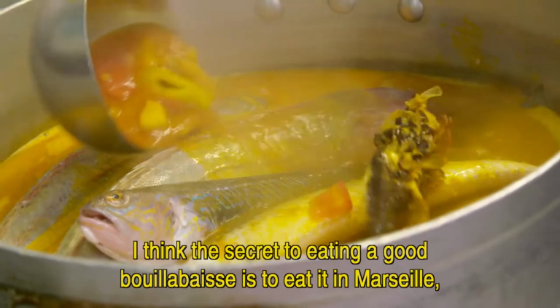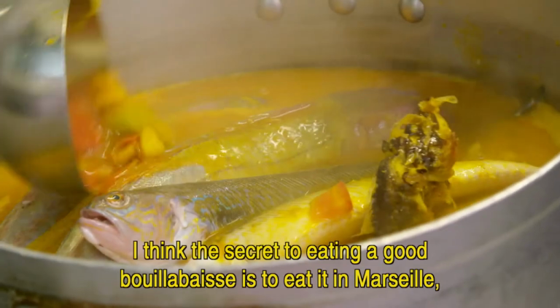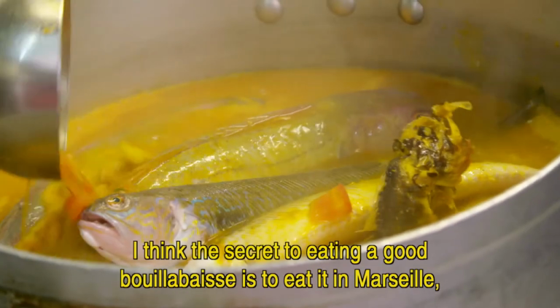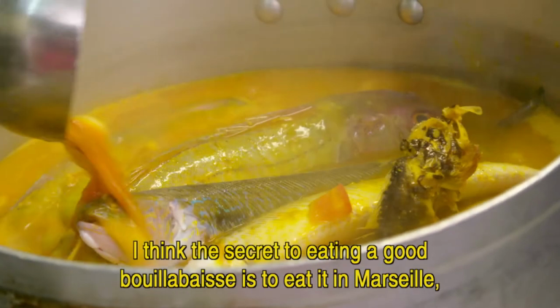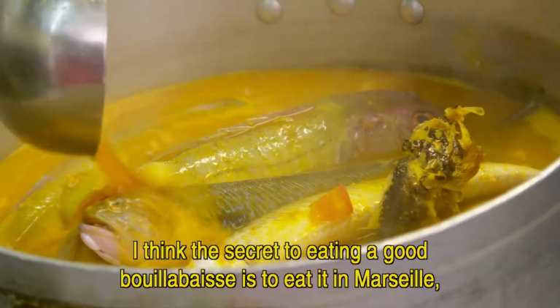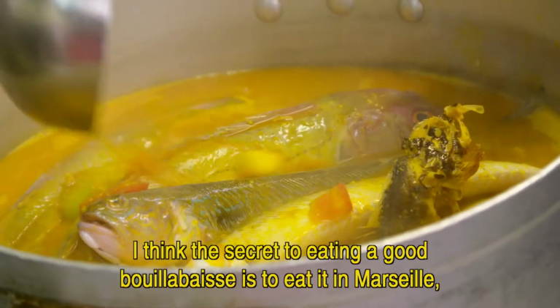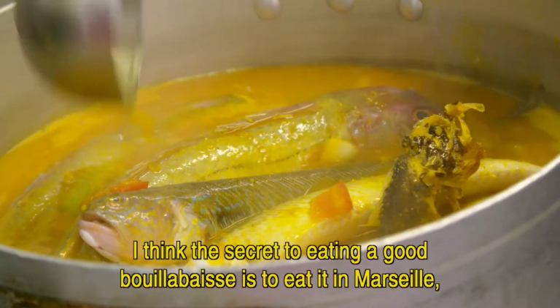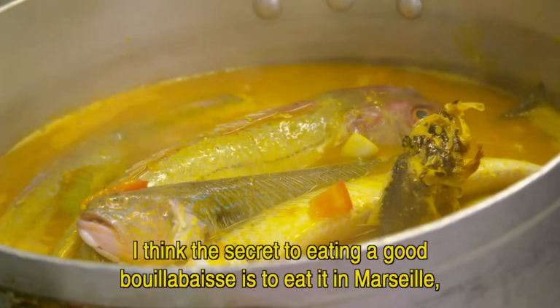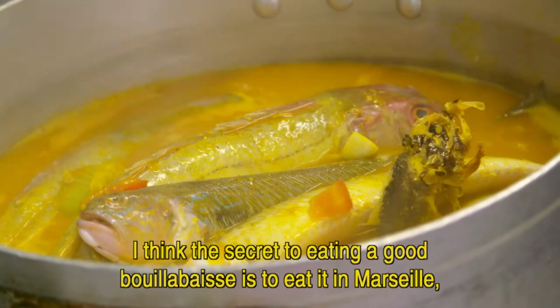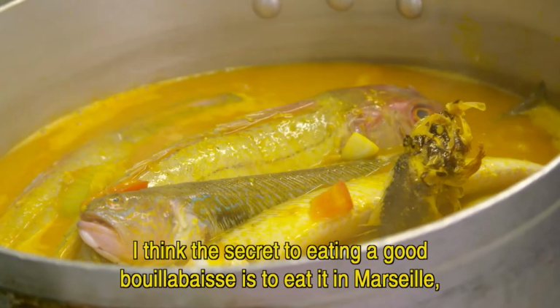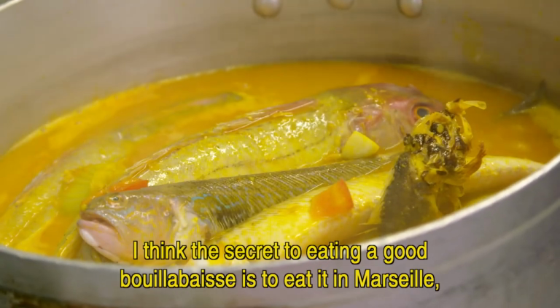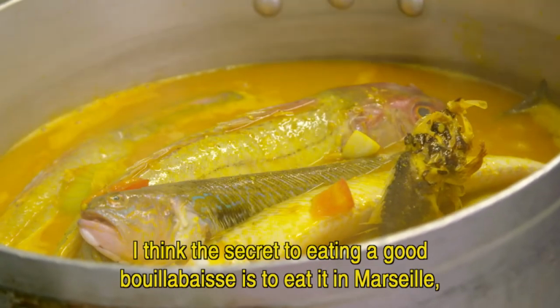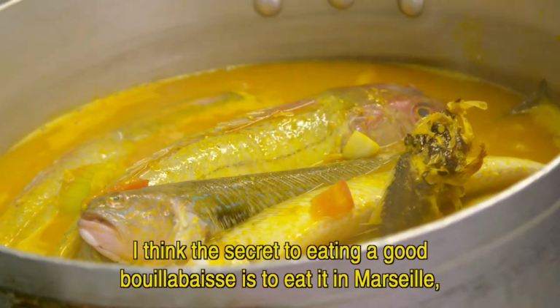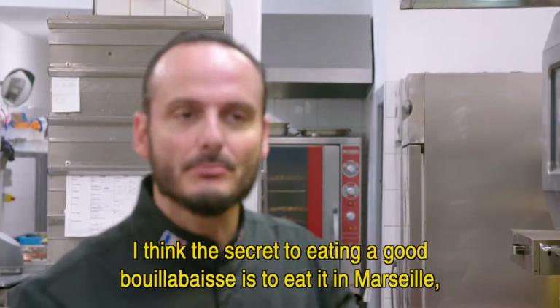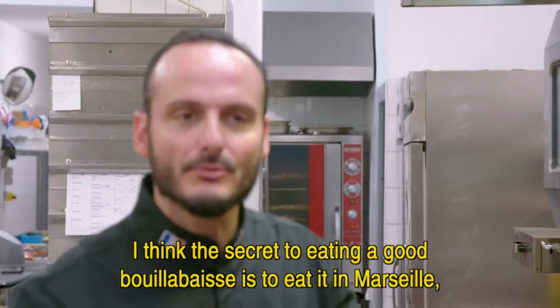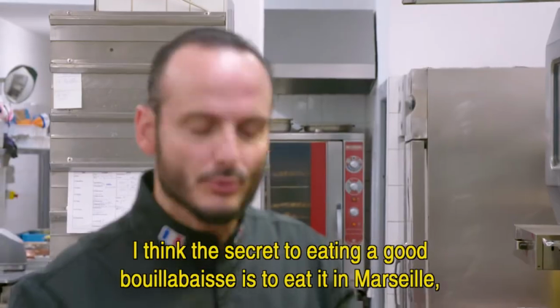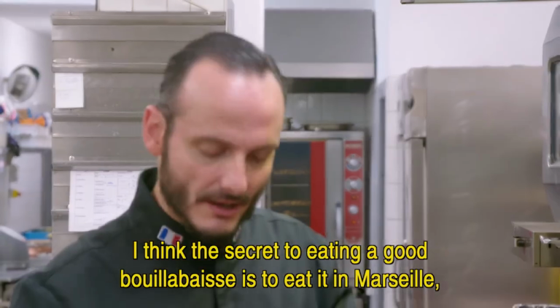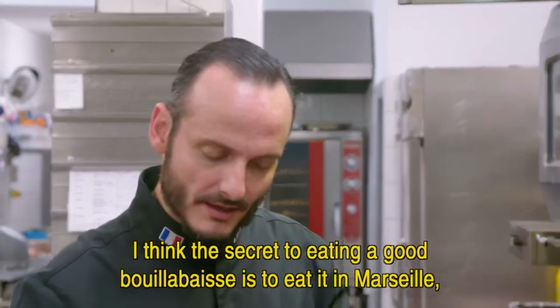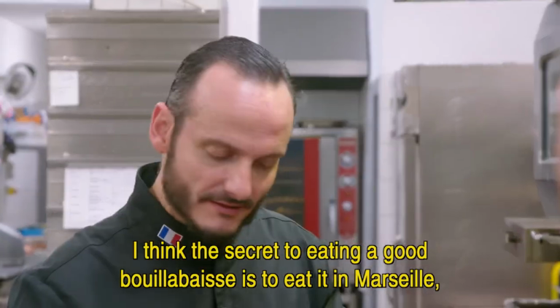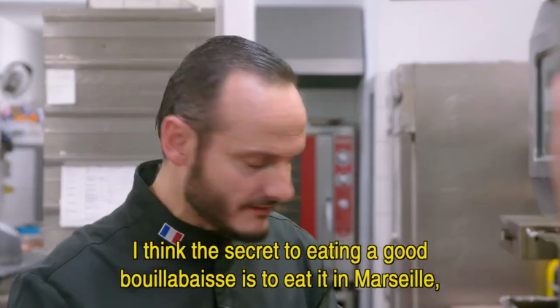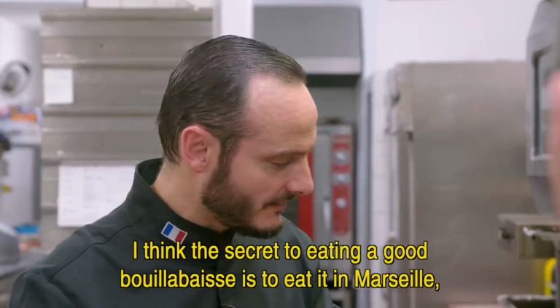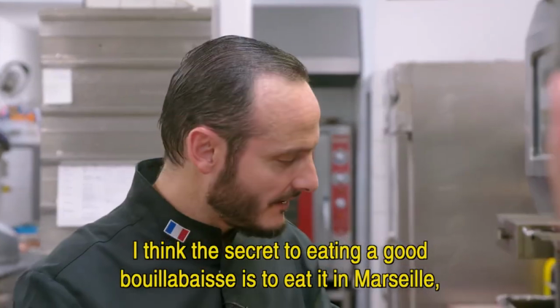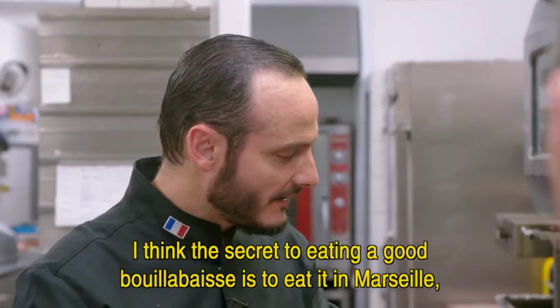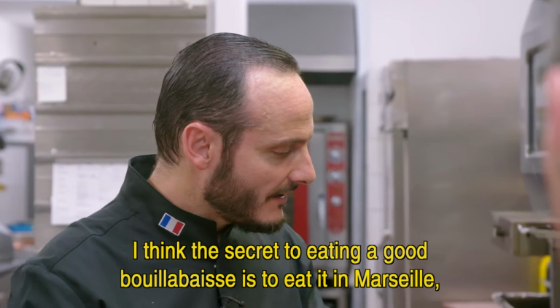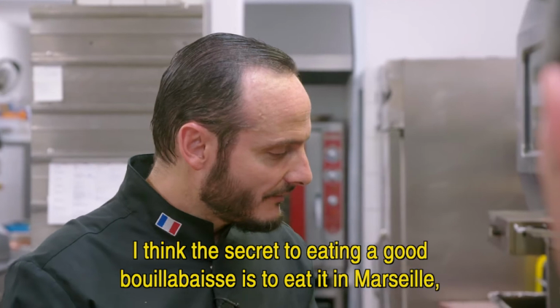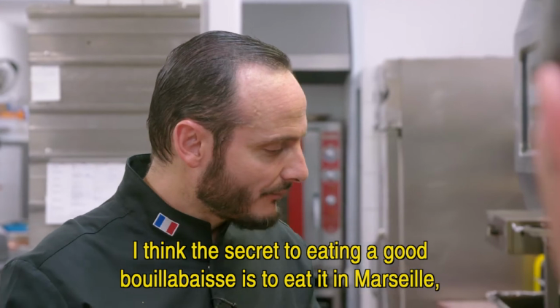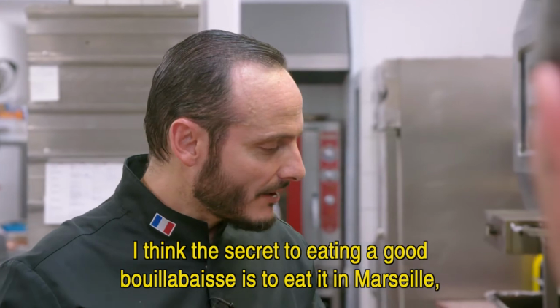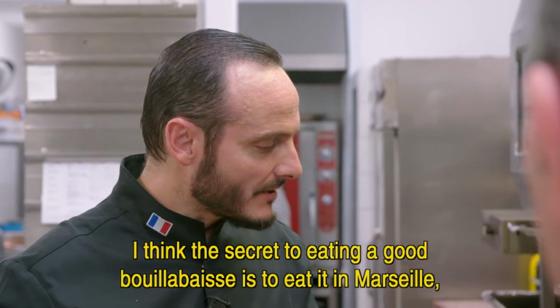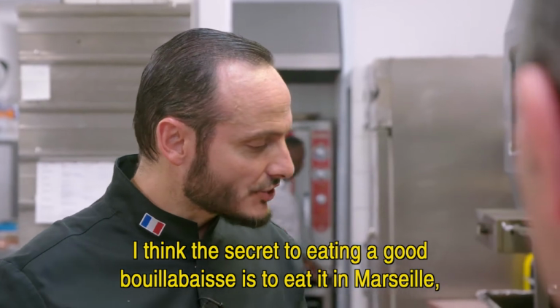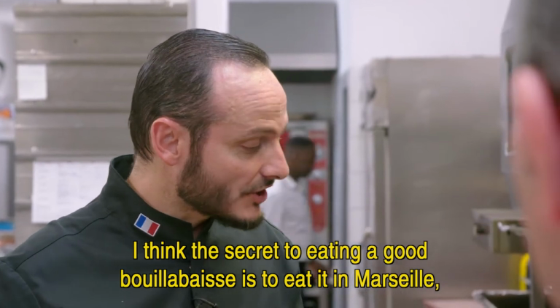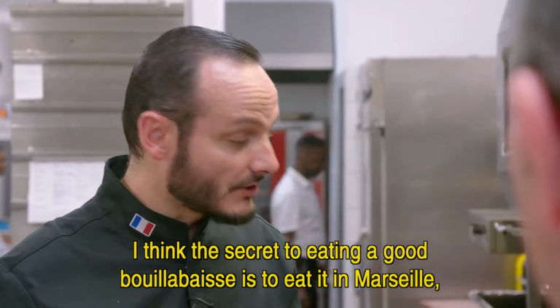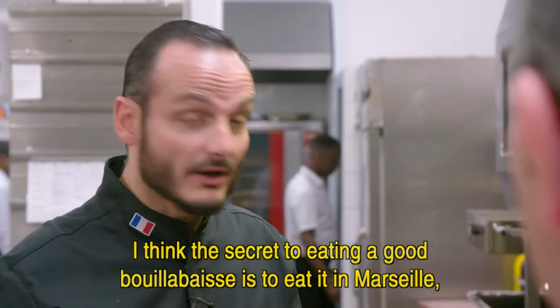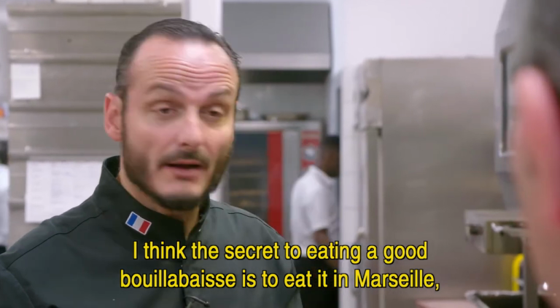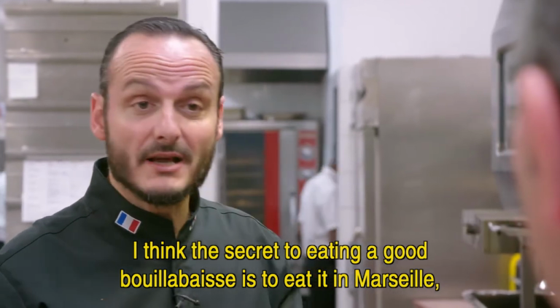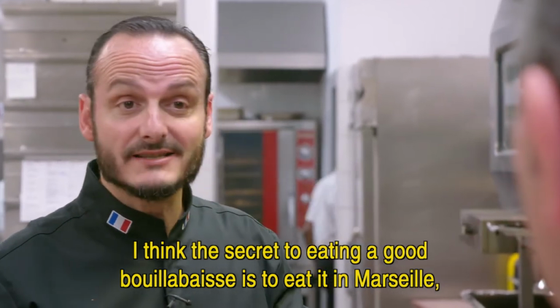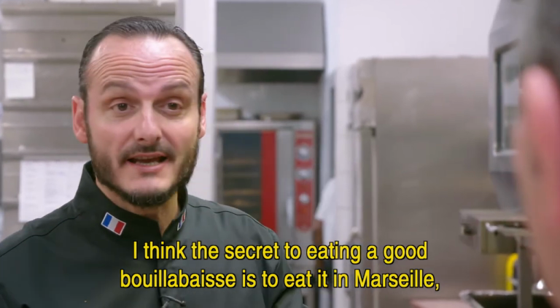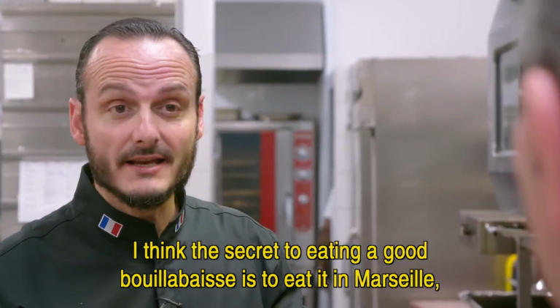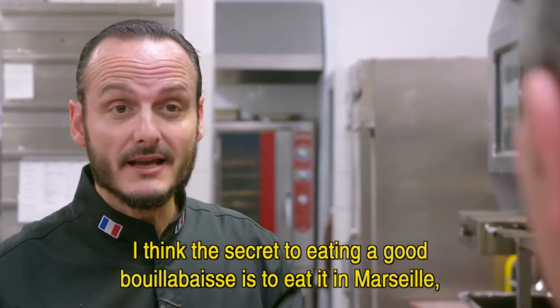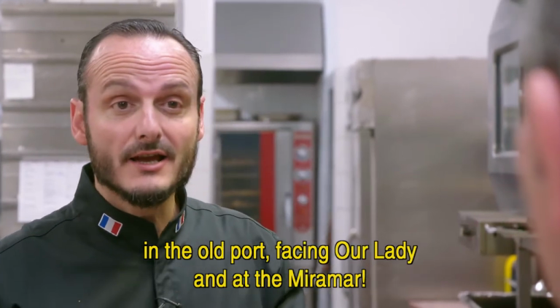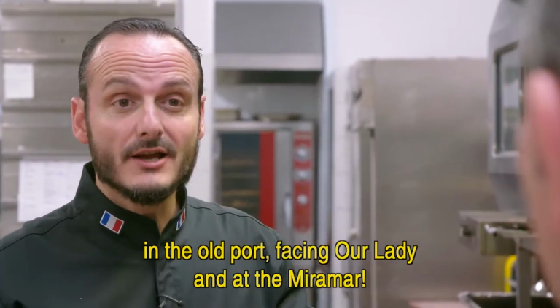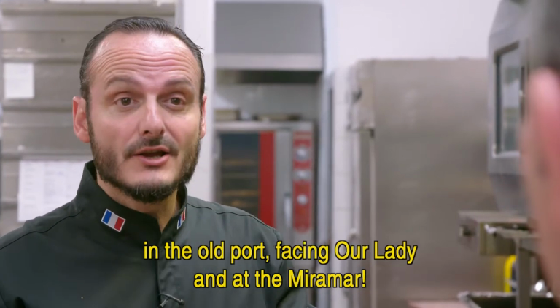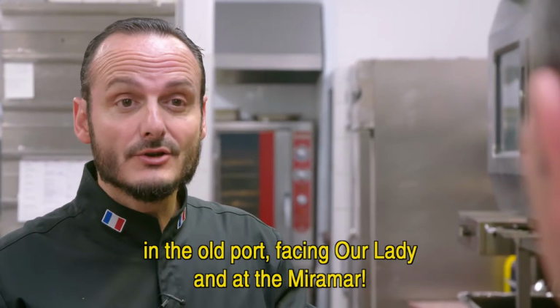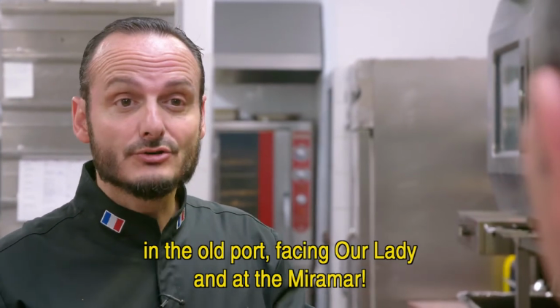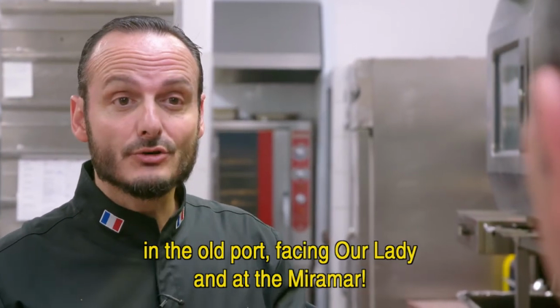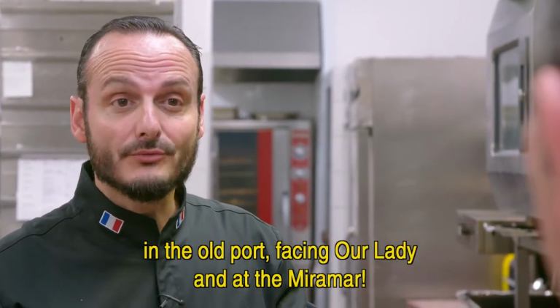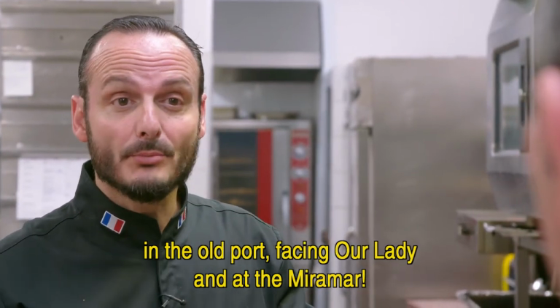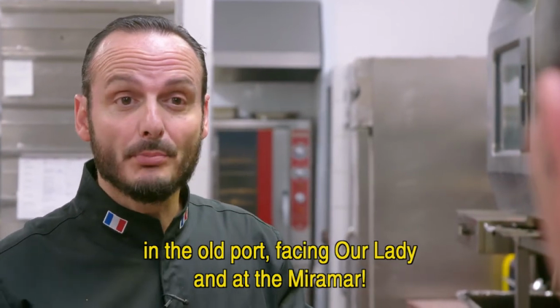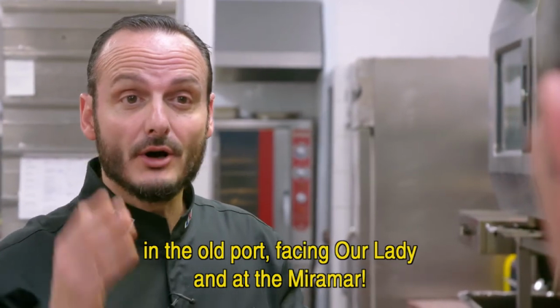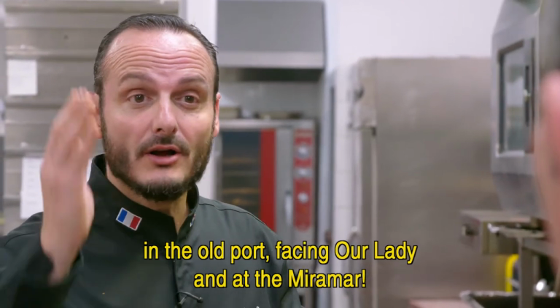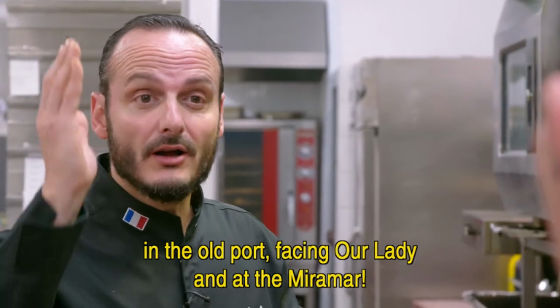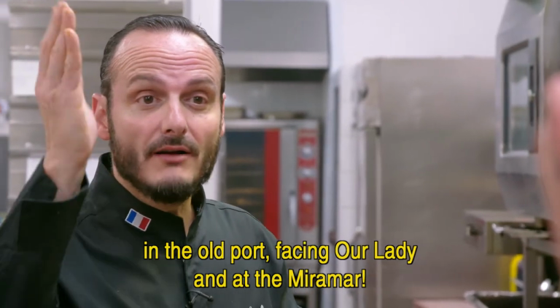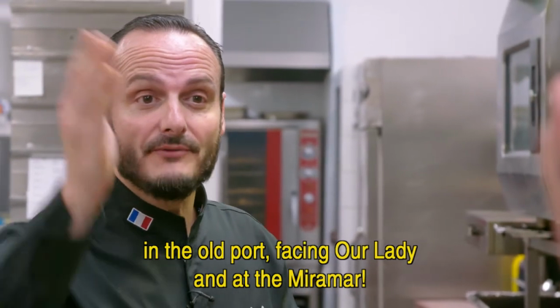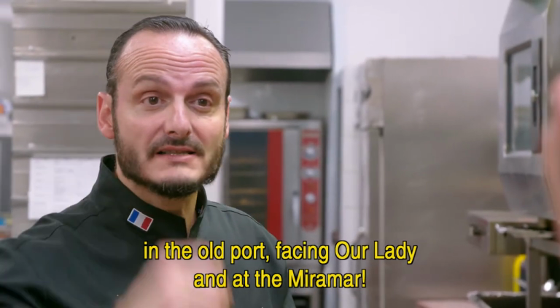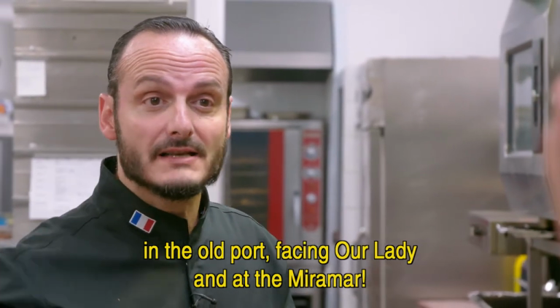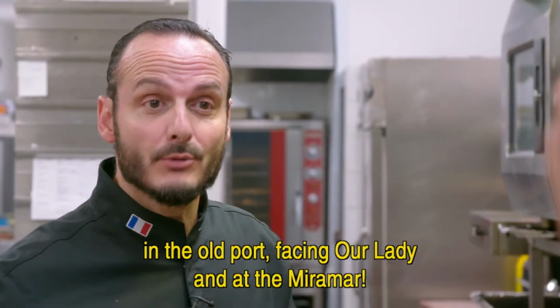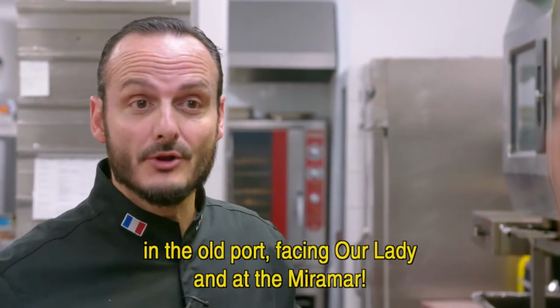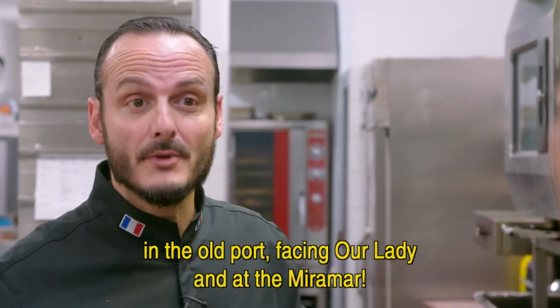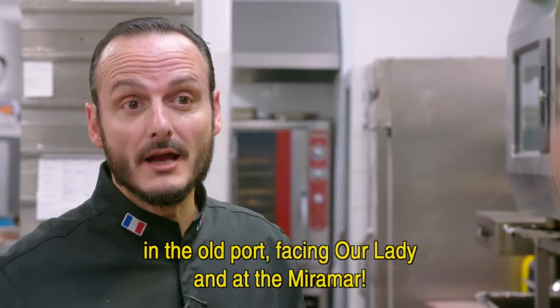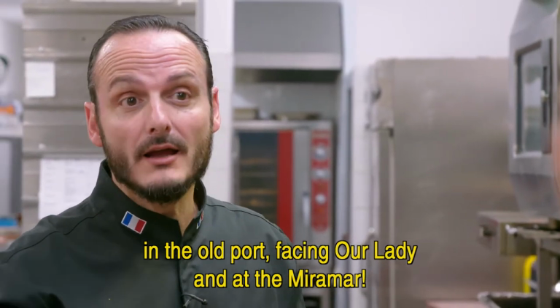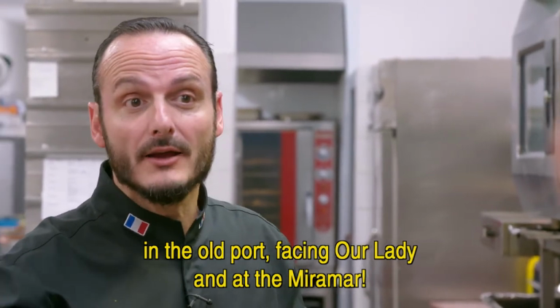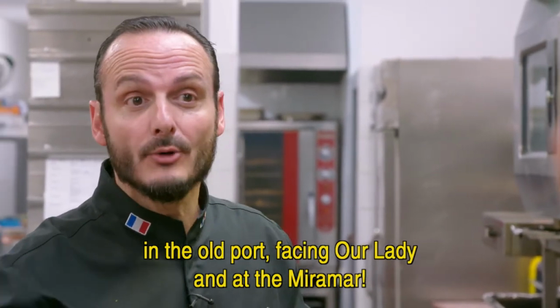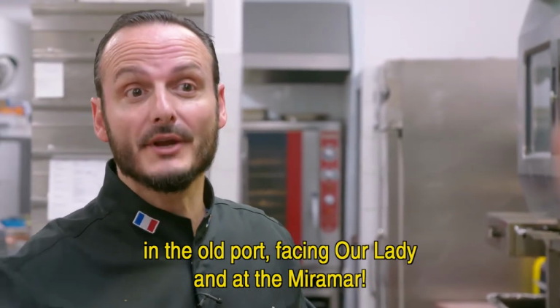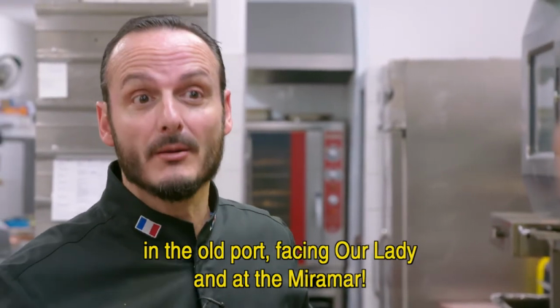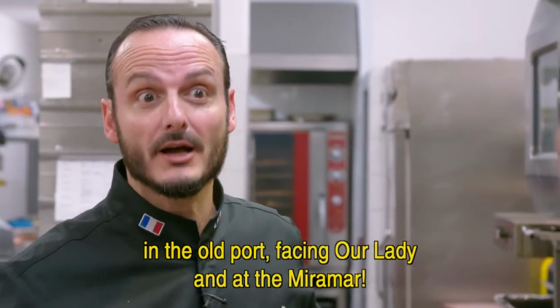But the secret, I think, is to eat a good bouillabaisse, you have to eat it in Marseille, on the Old Port, in front of the good sea, and in Mirama.